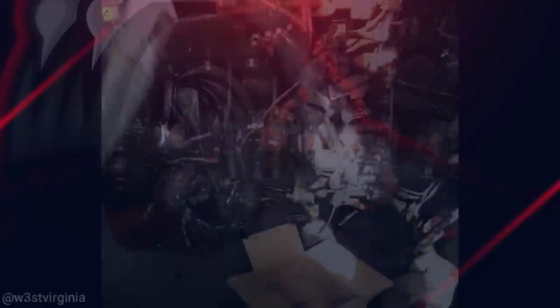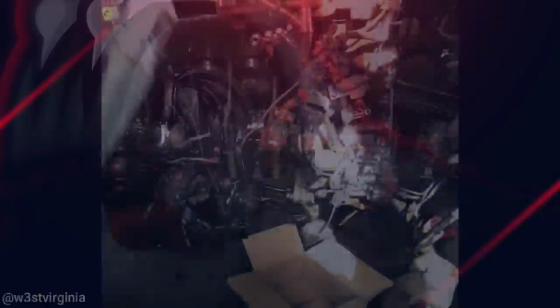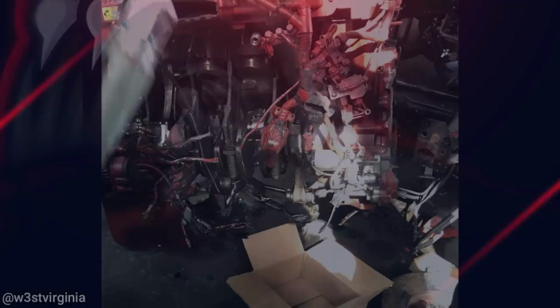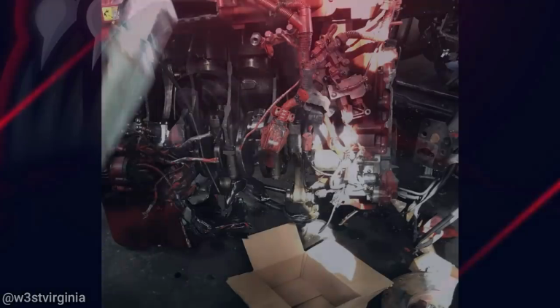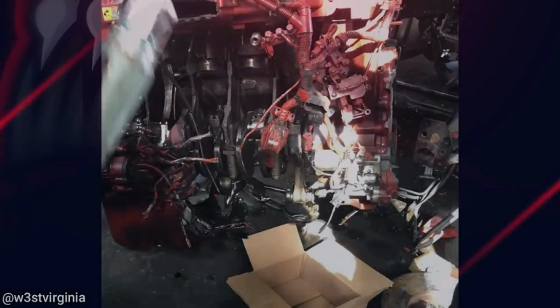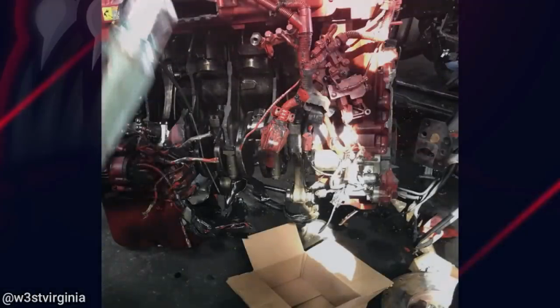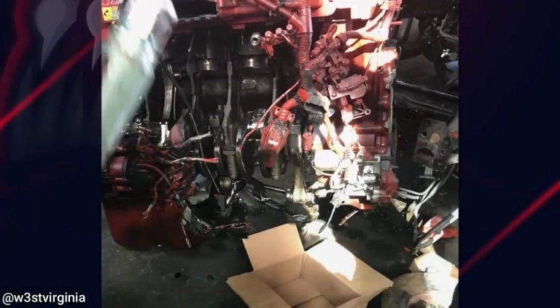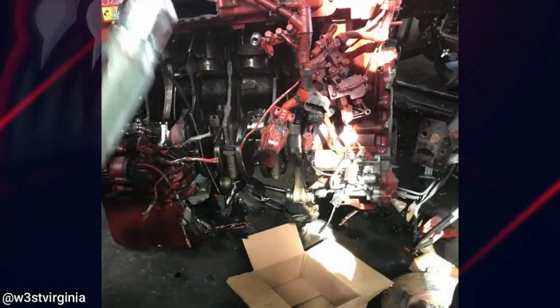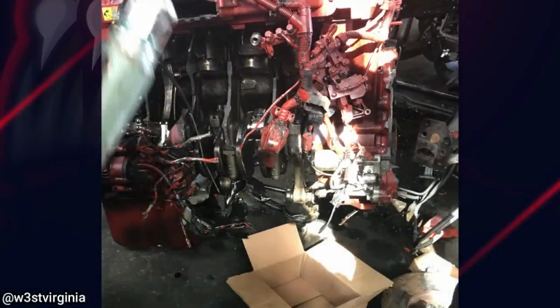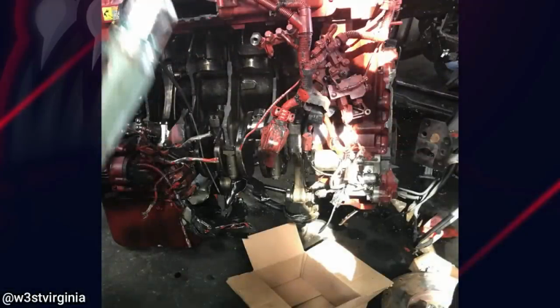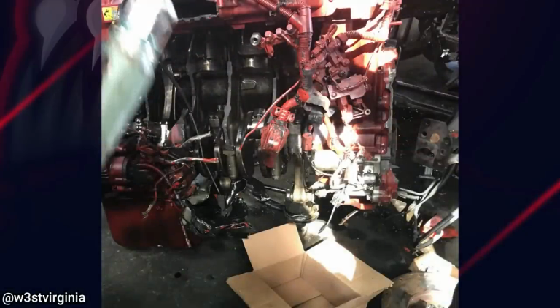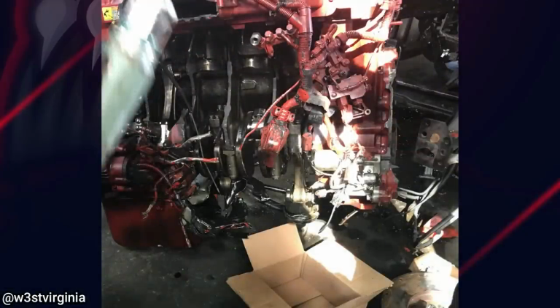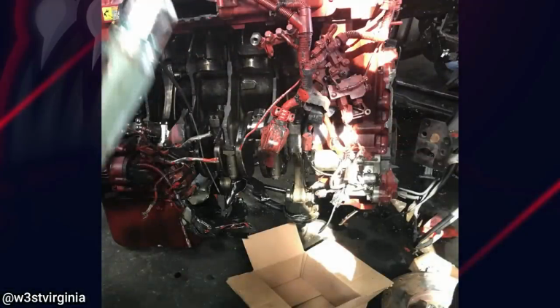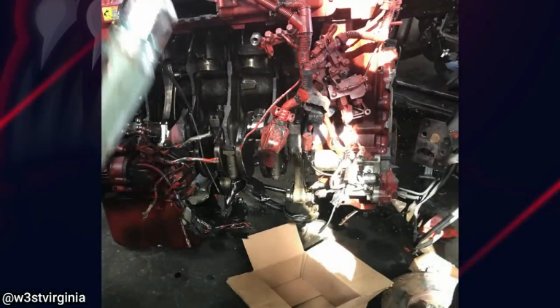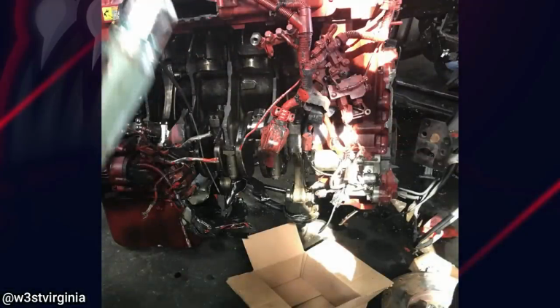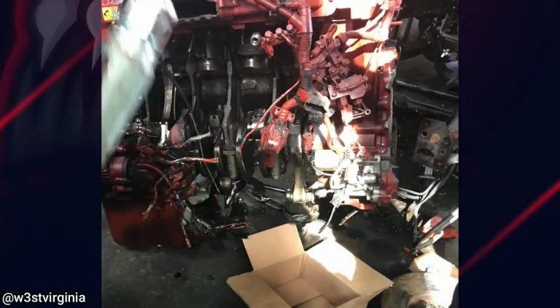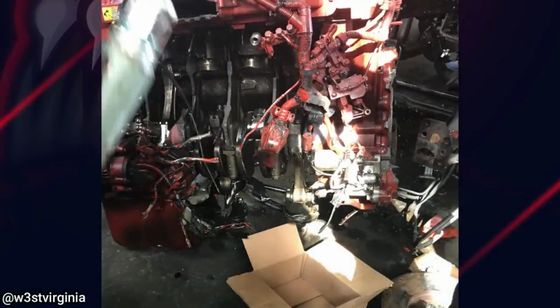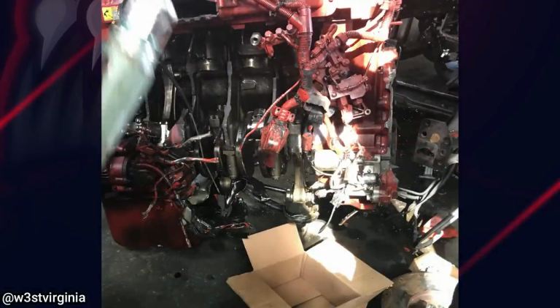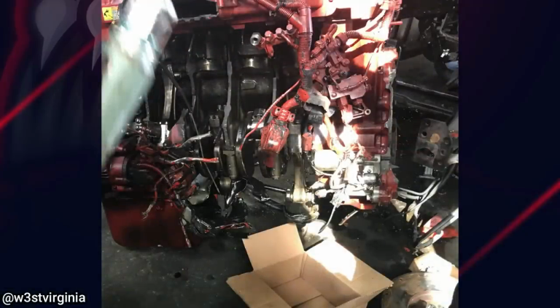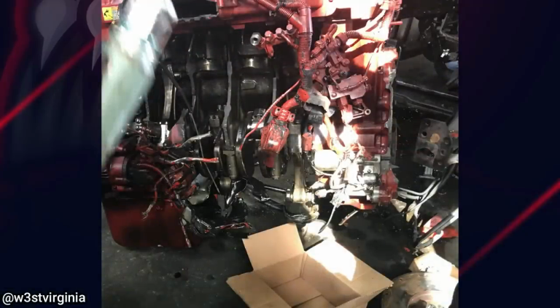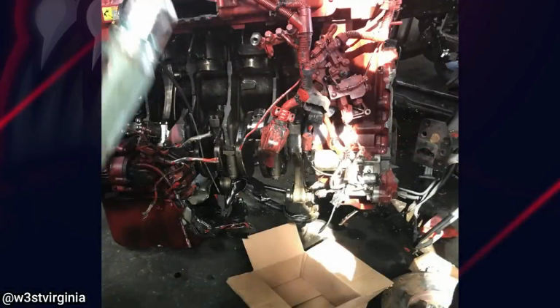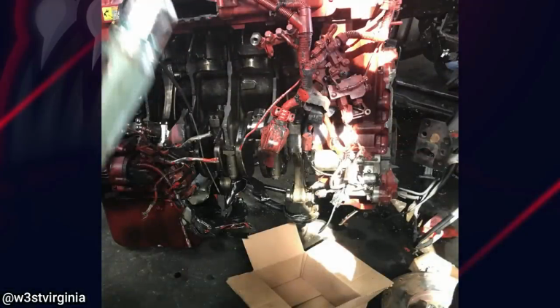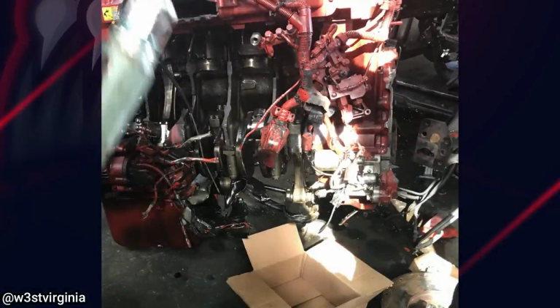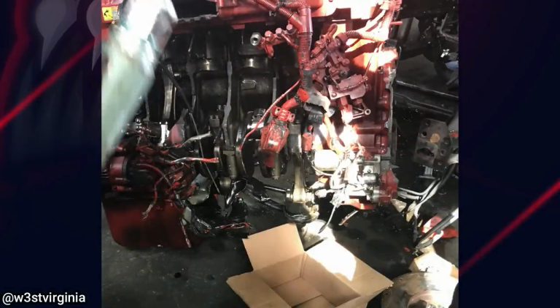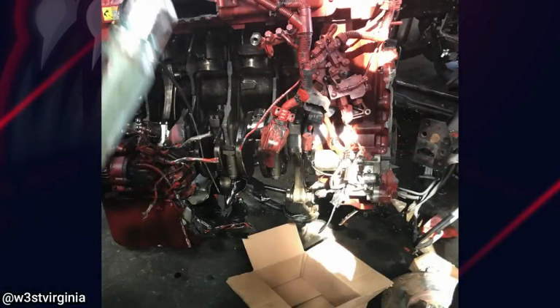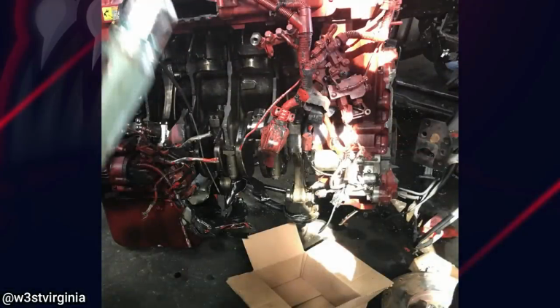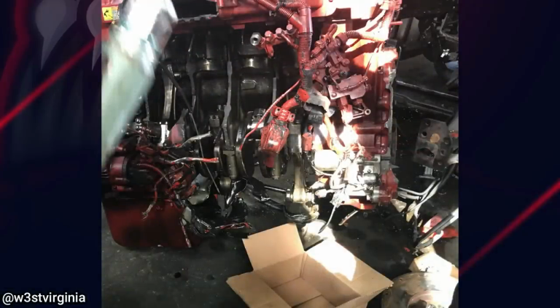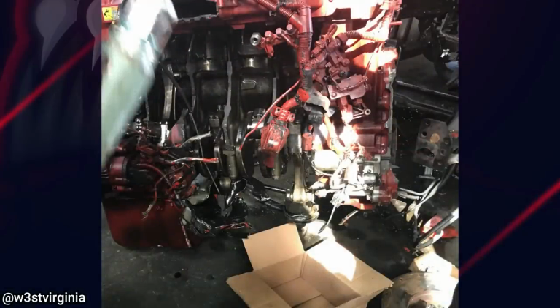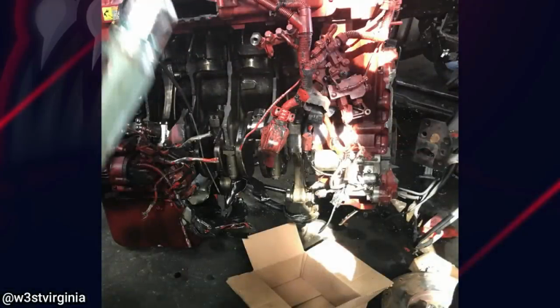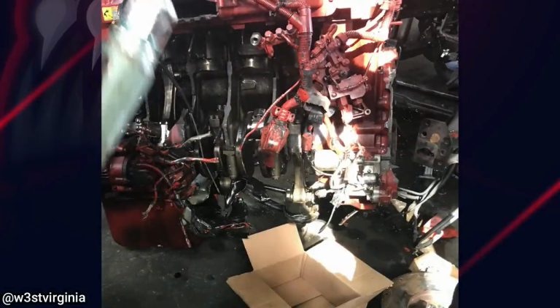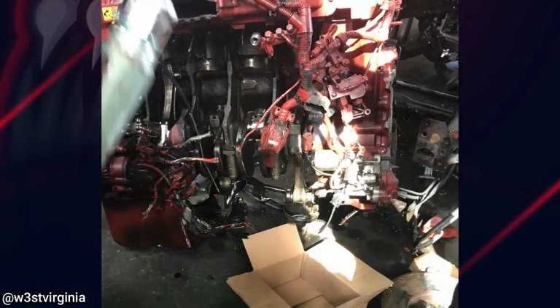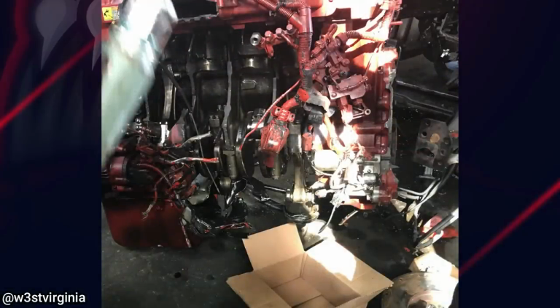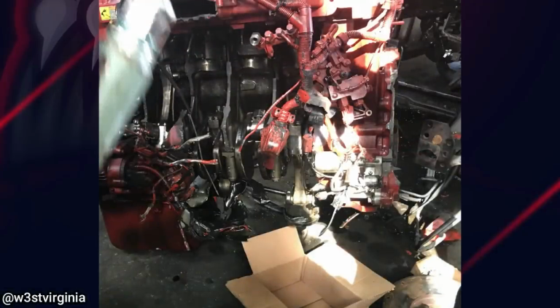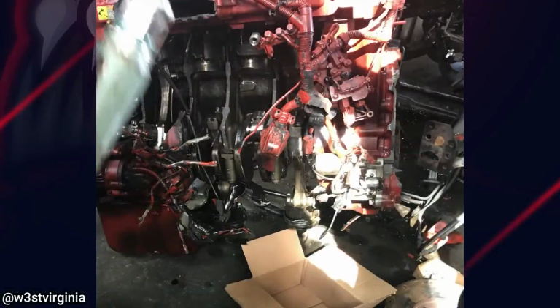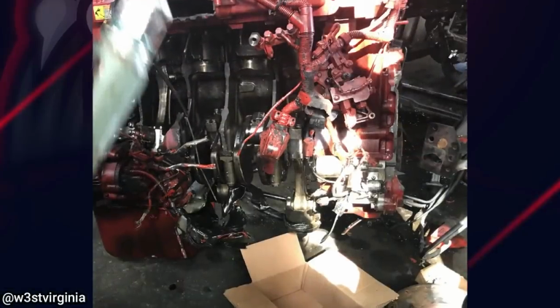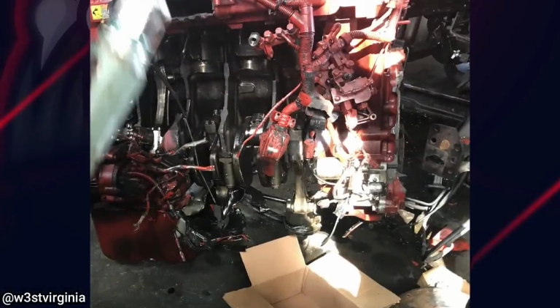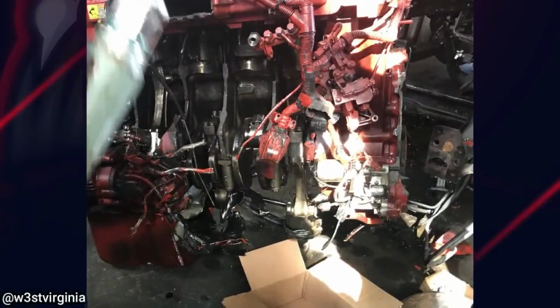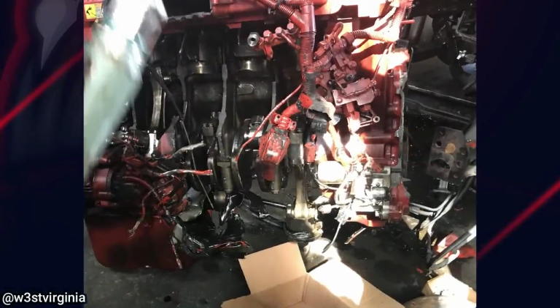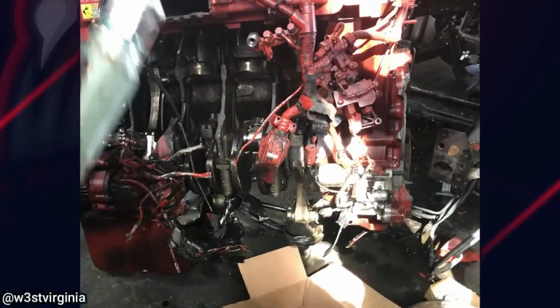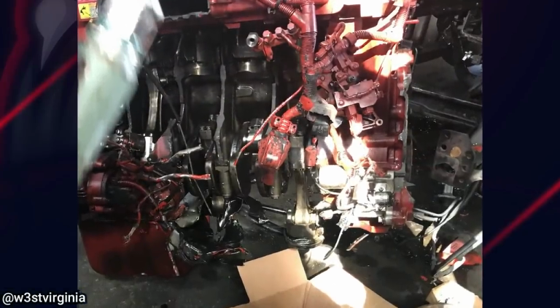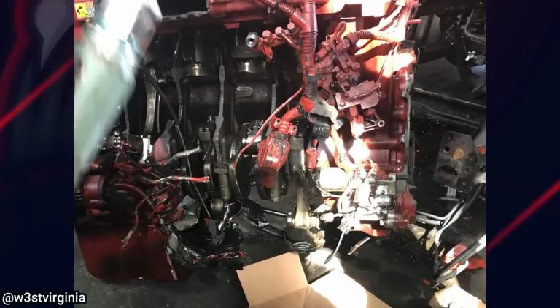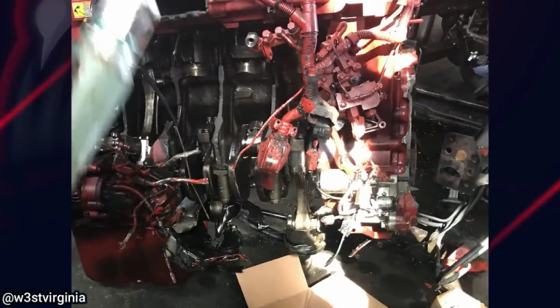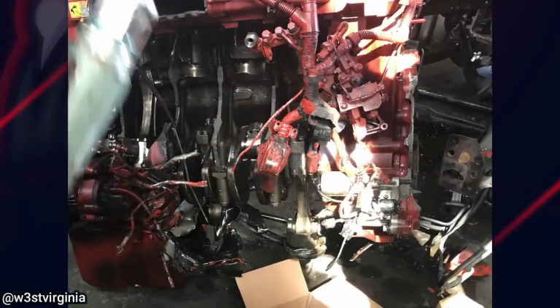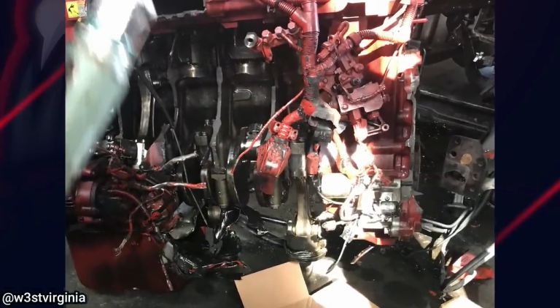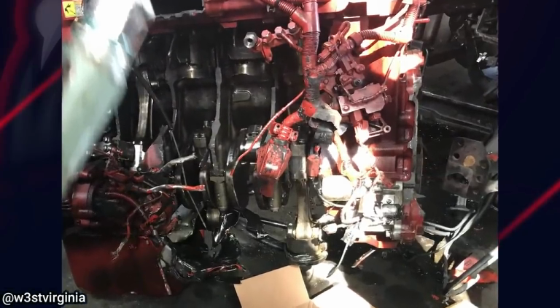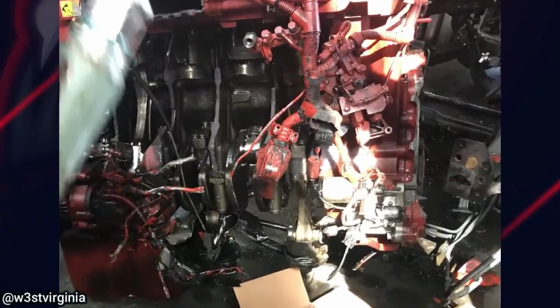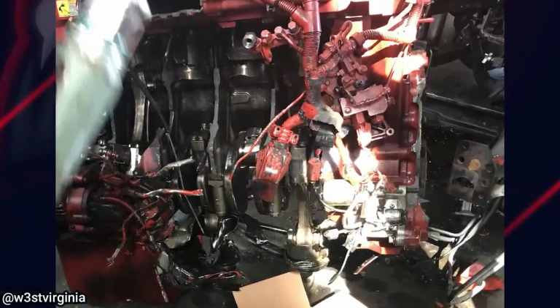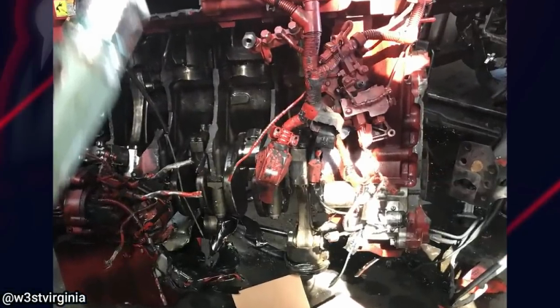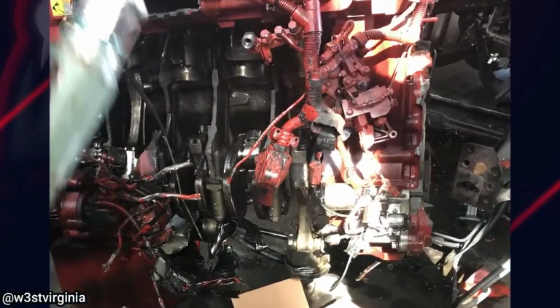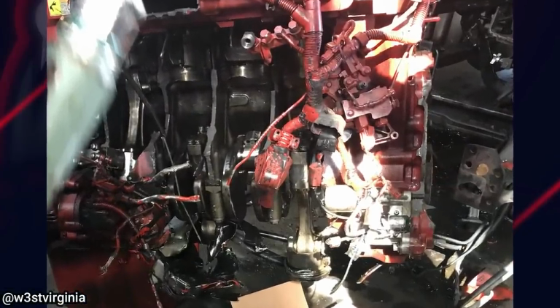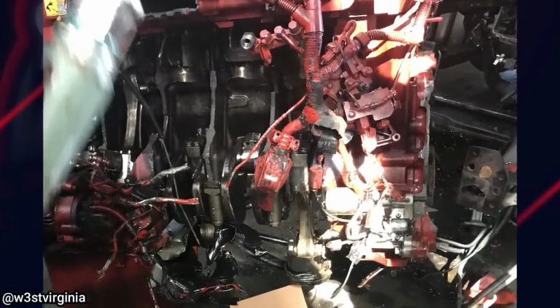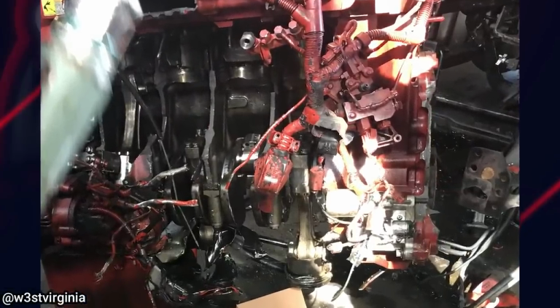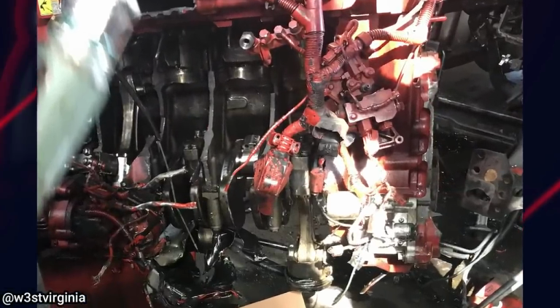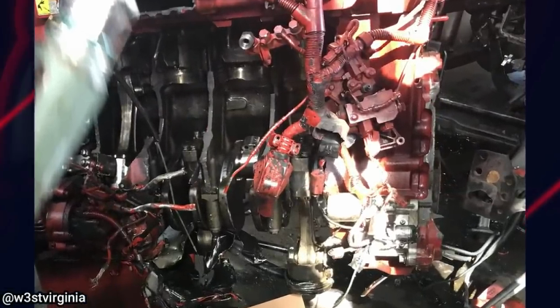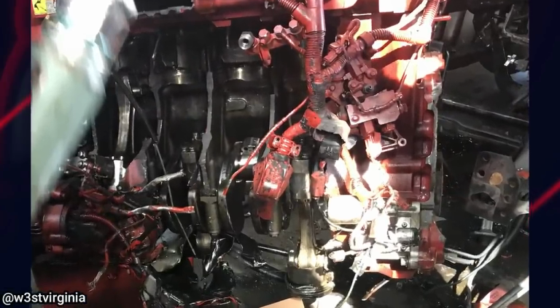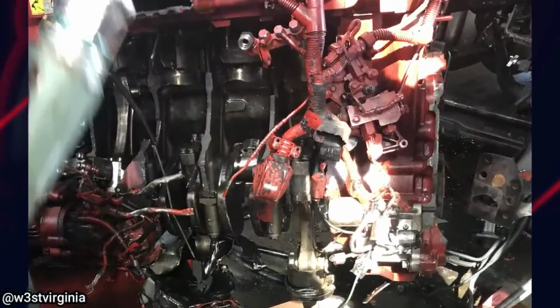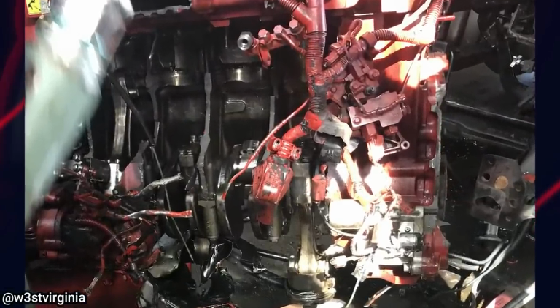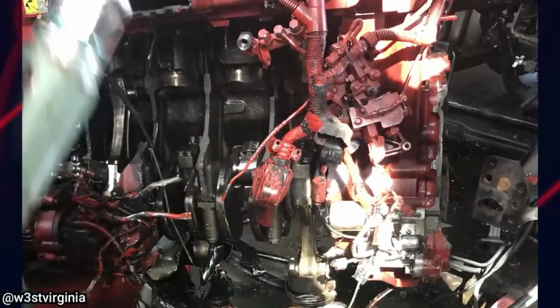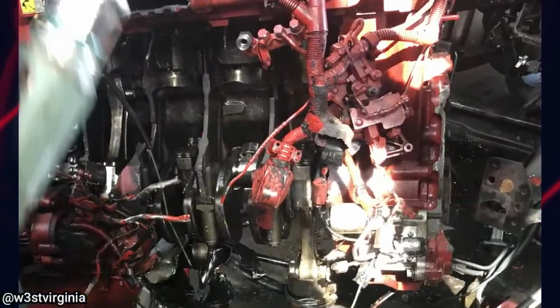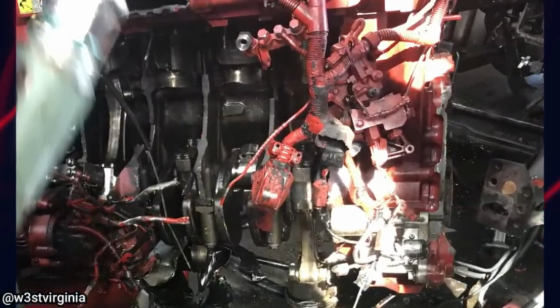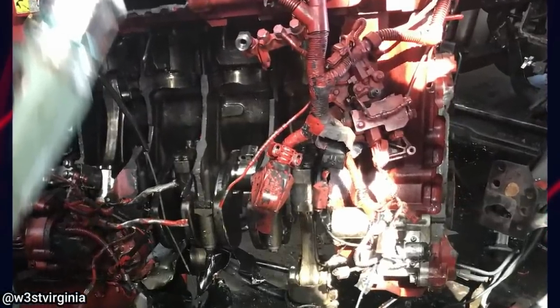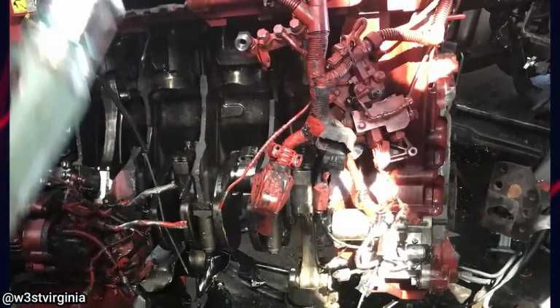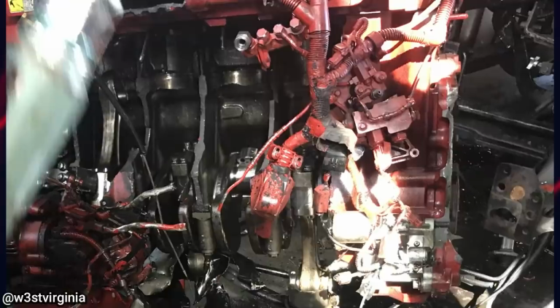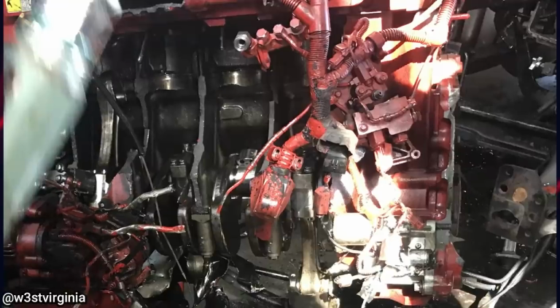And if you look very closely, you will see a tiny hole in this engine block. The ECU recorded over 3,500 RPM before it blew up.